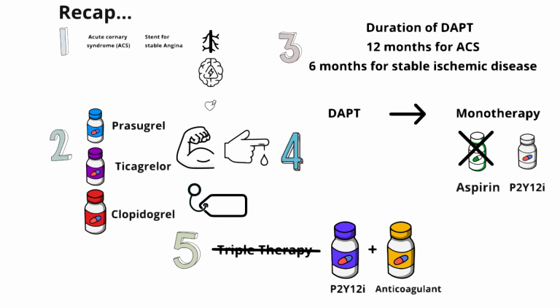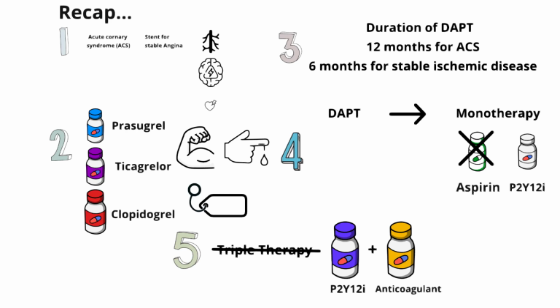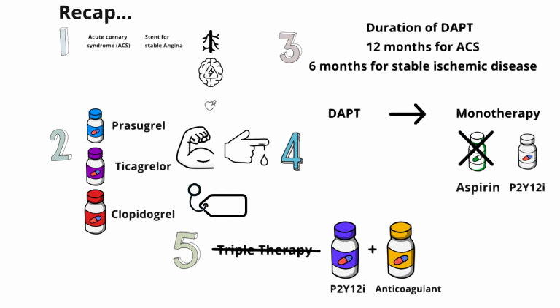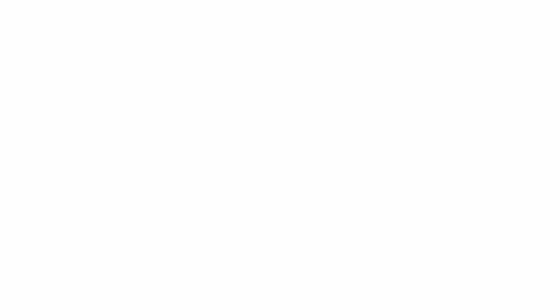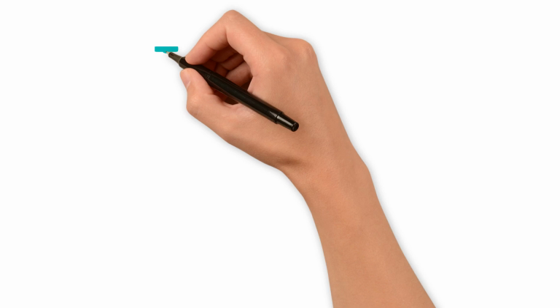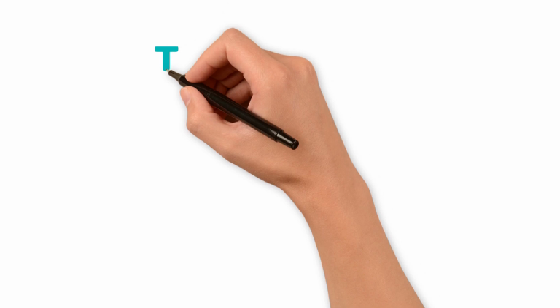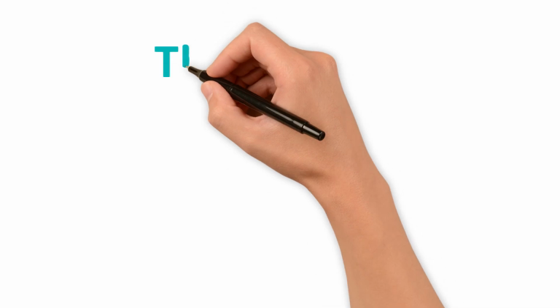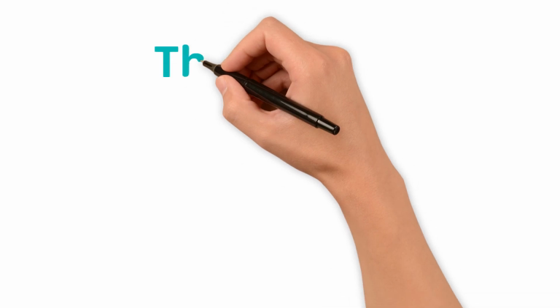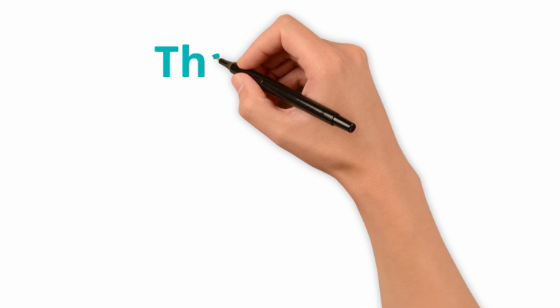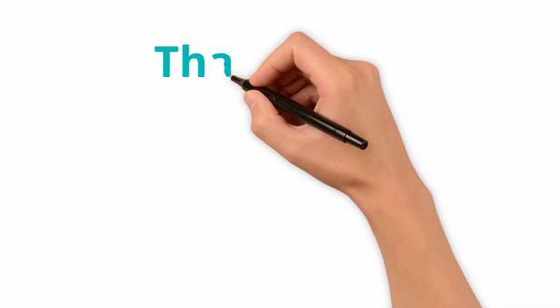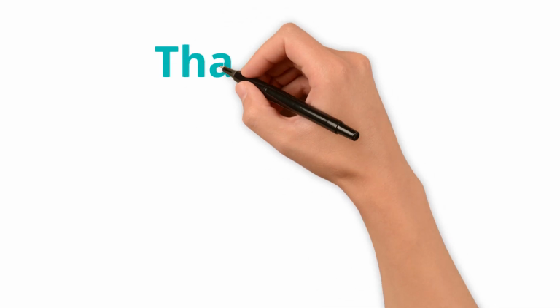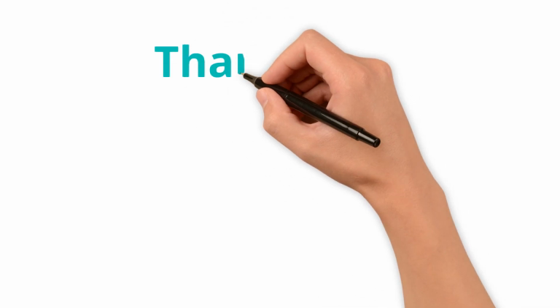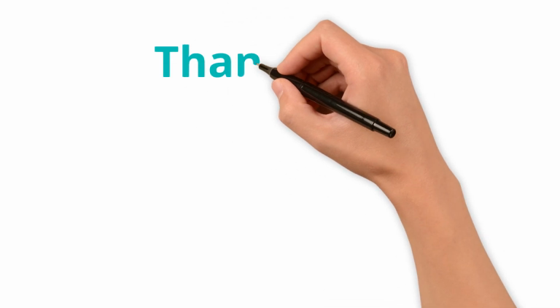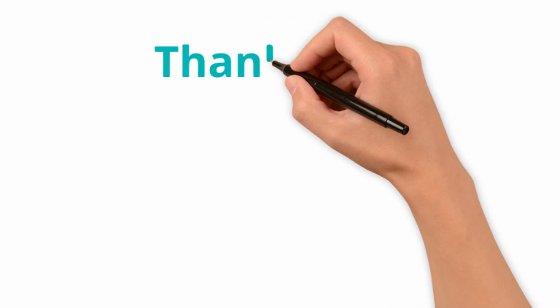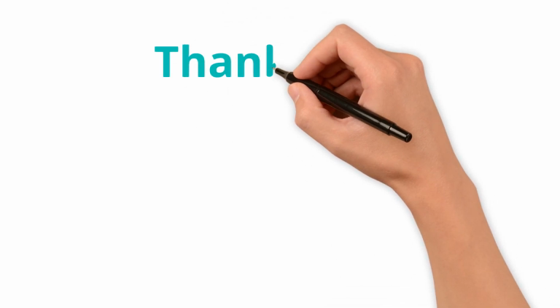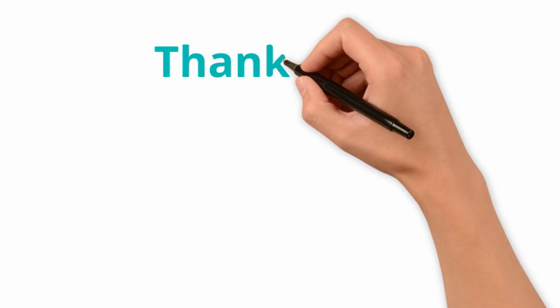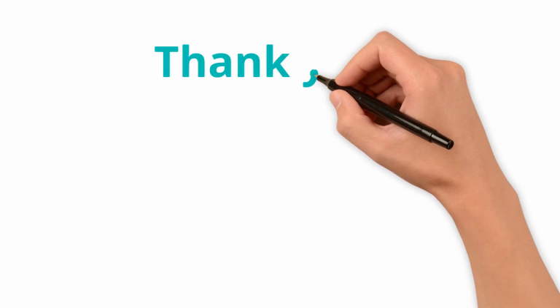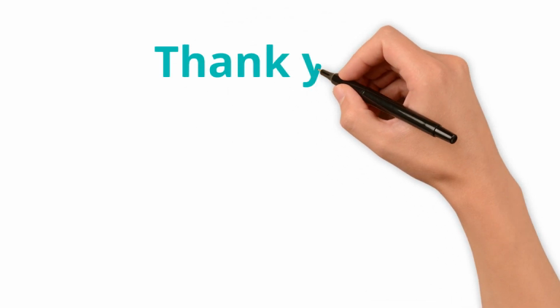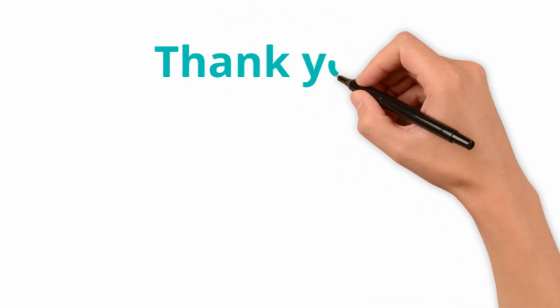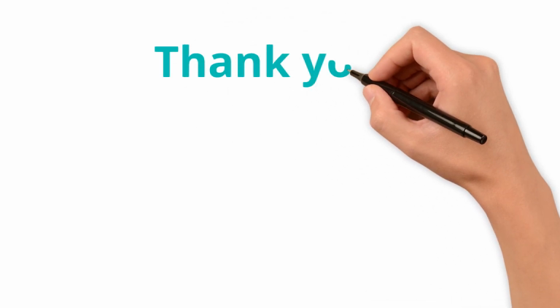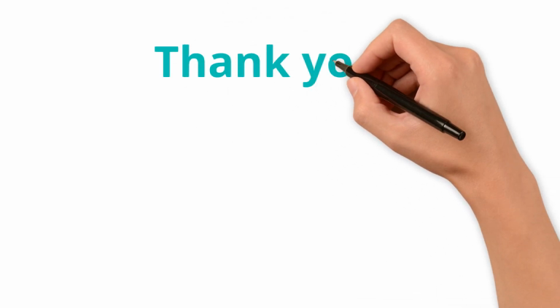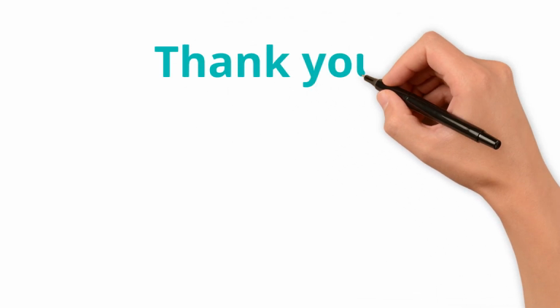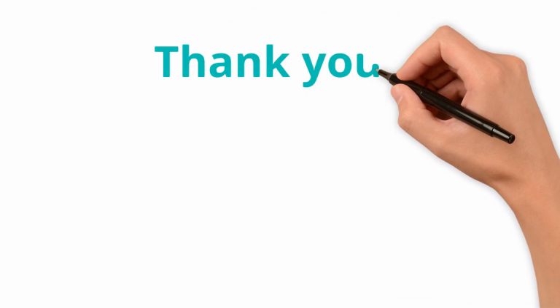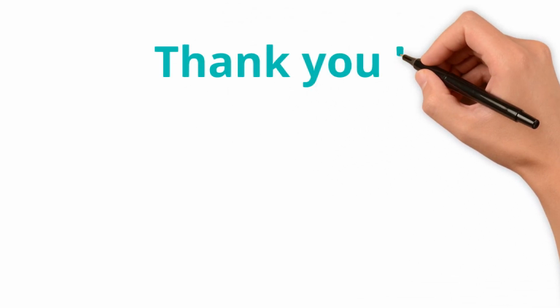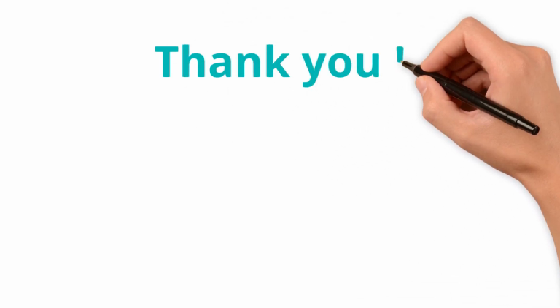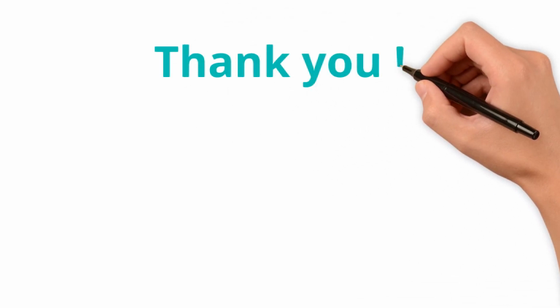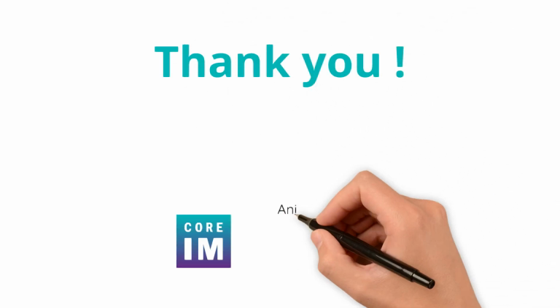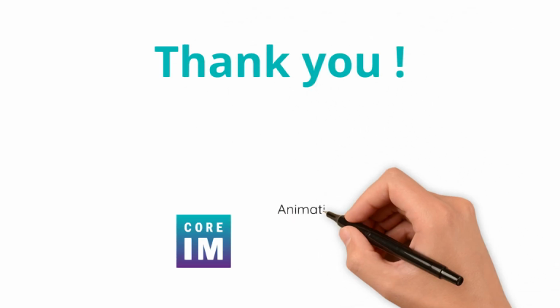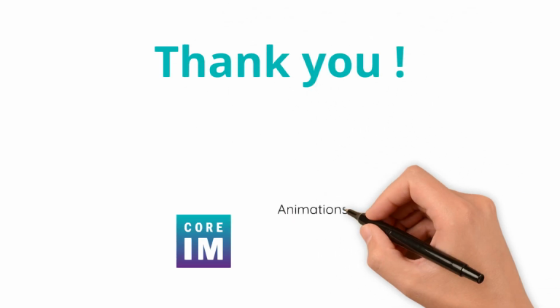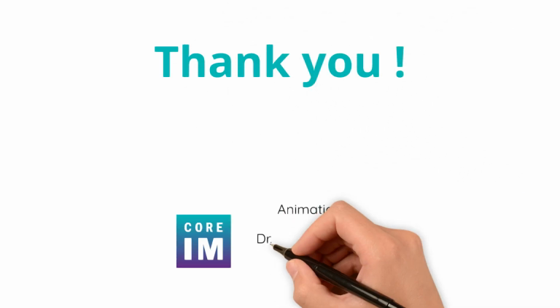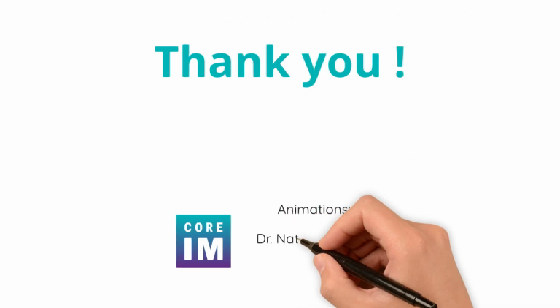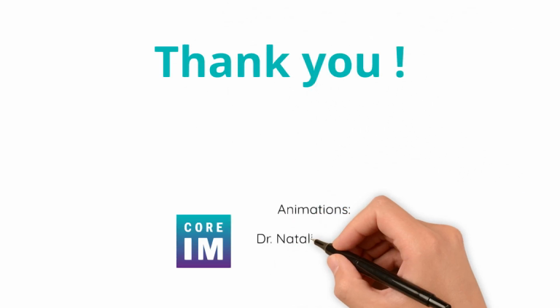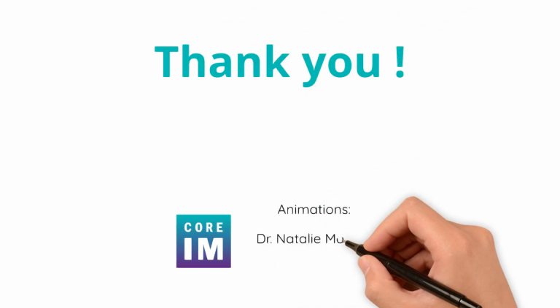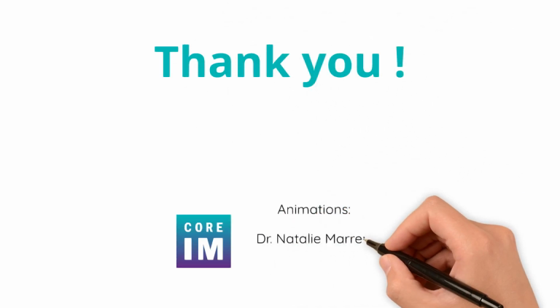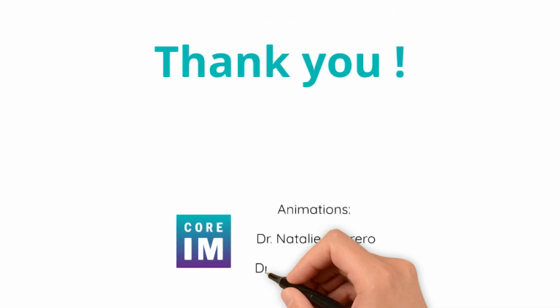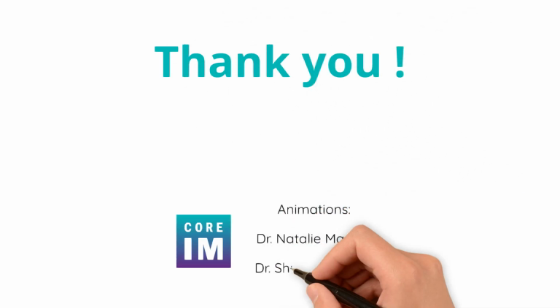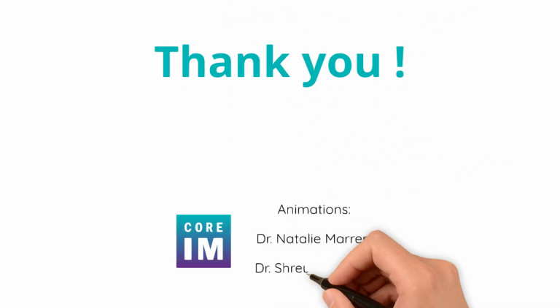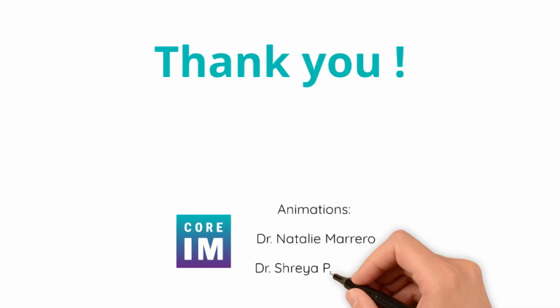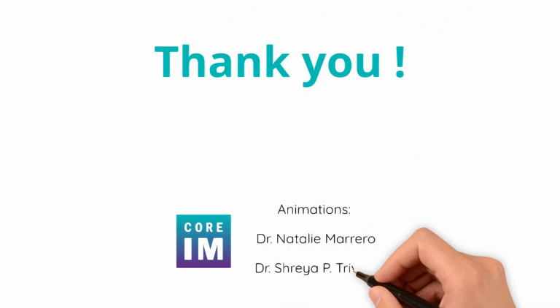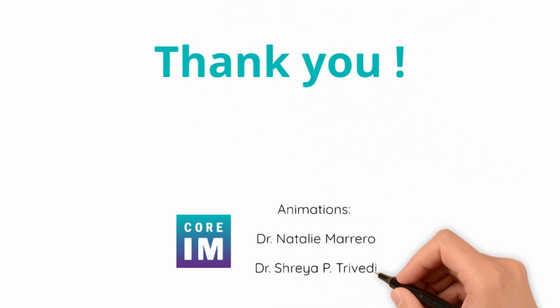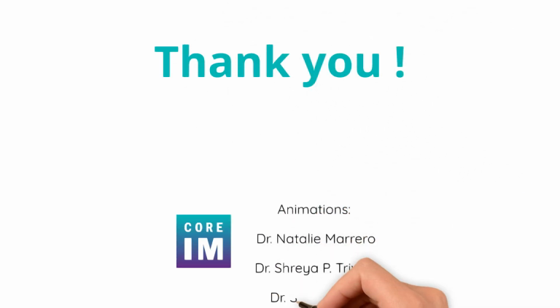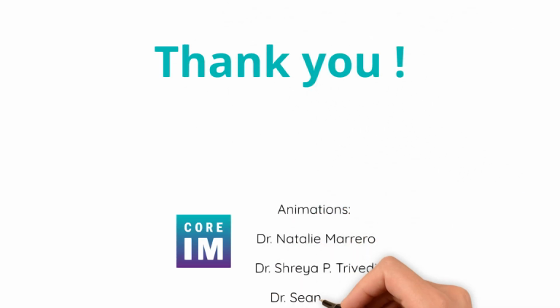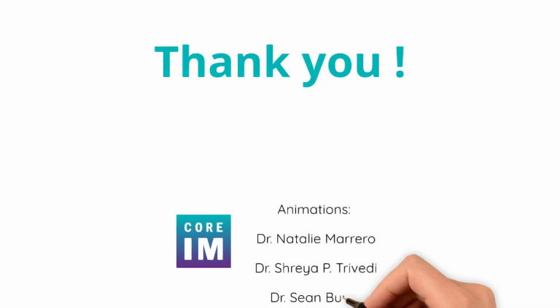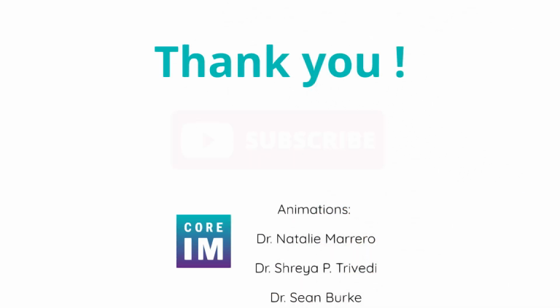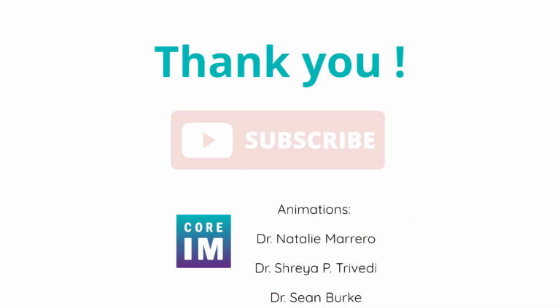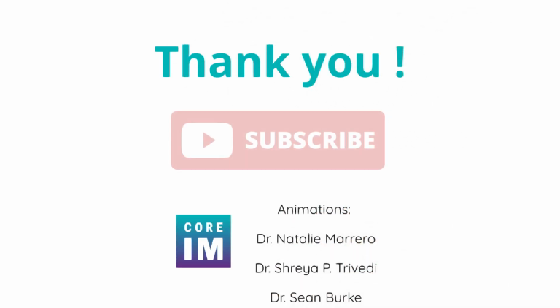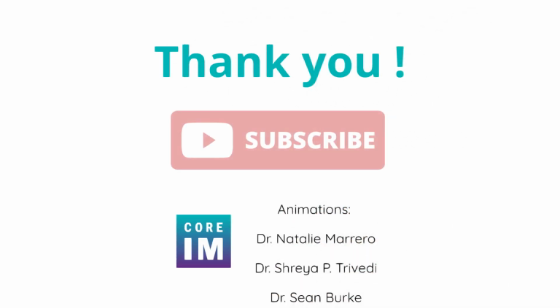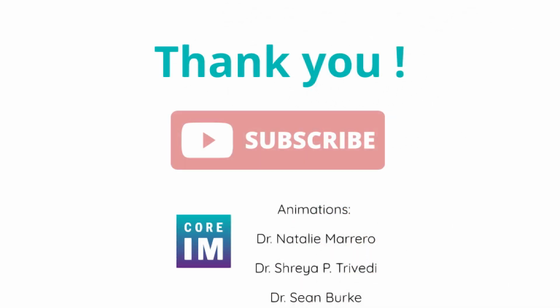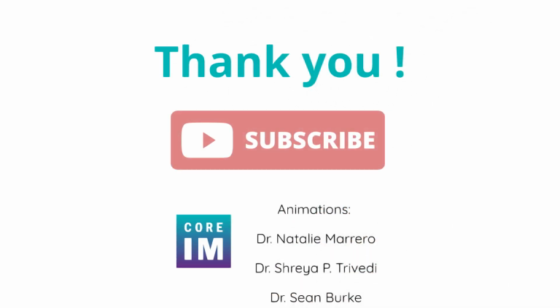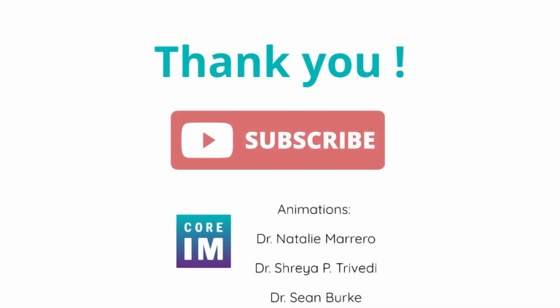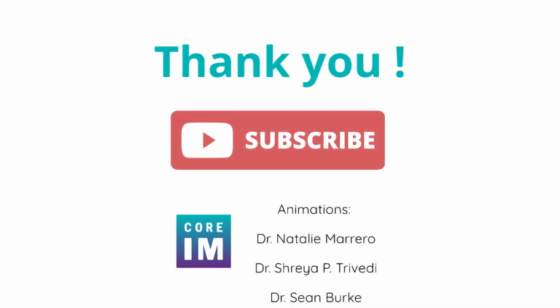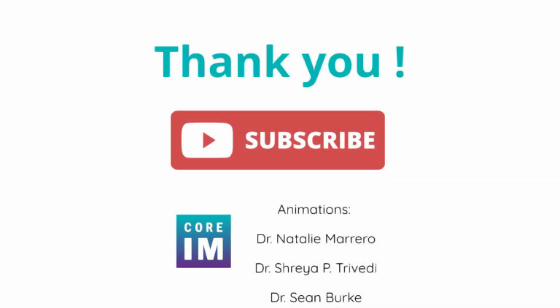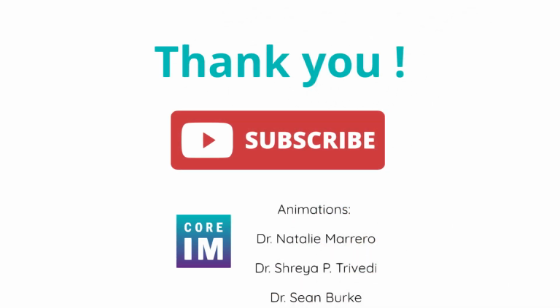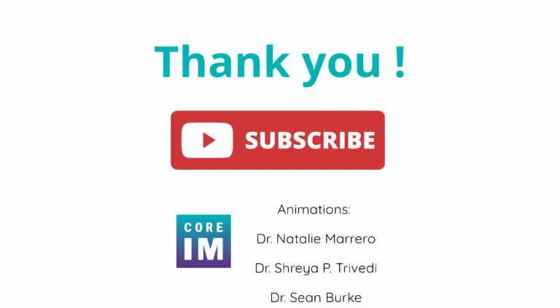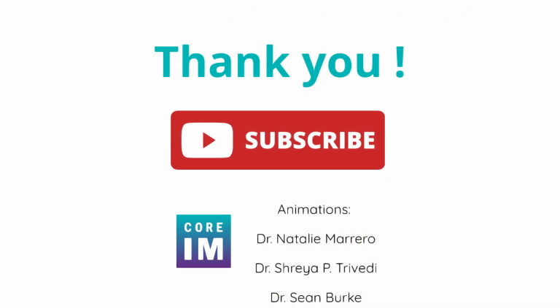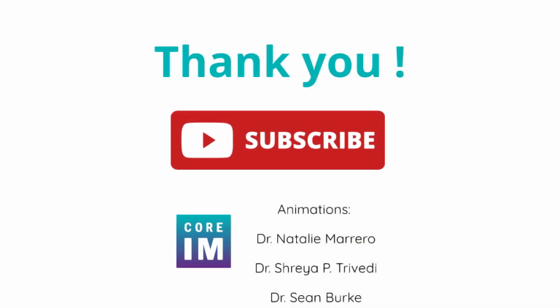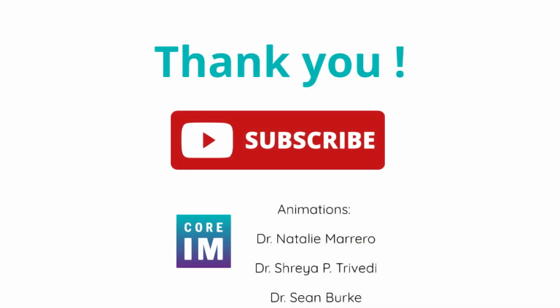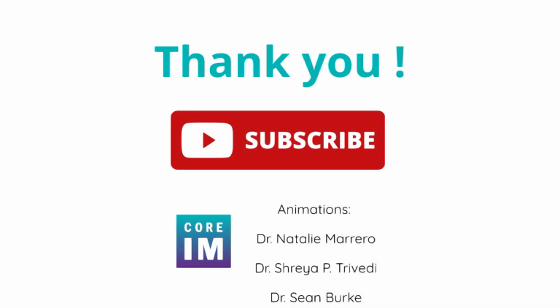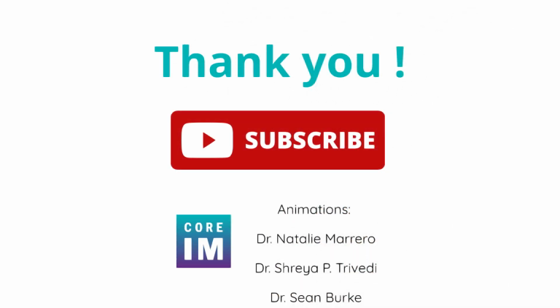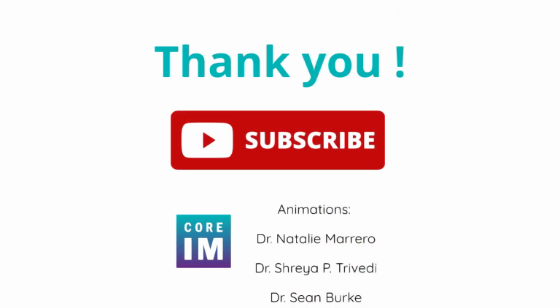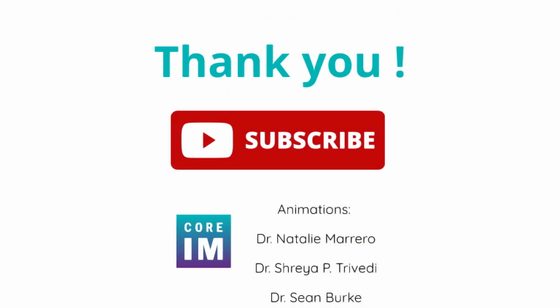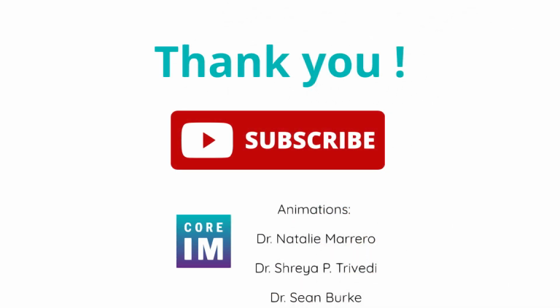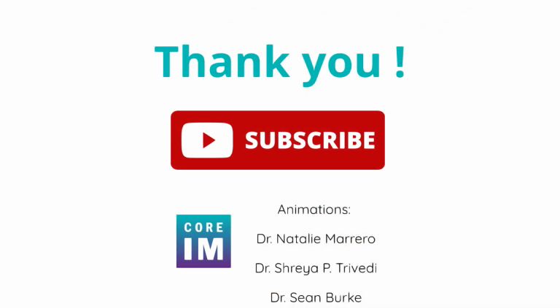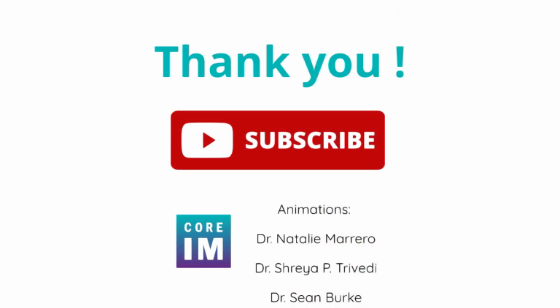That's a wrap for today. Please subscribe for more whiteboard animations and take a listen to the original DAPT episode on whatever podcast app you use. Take care.